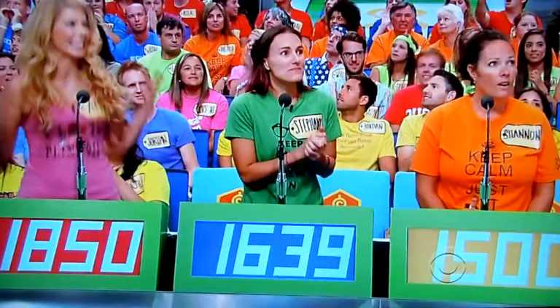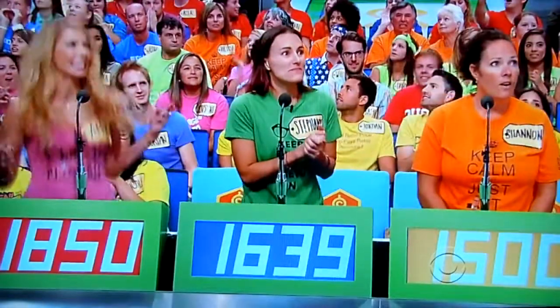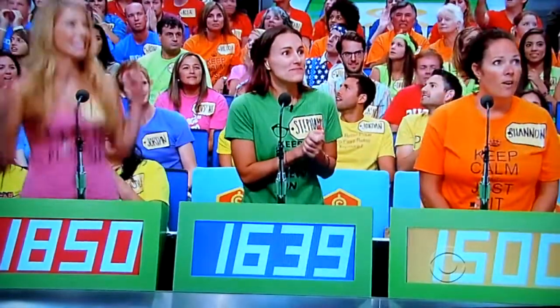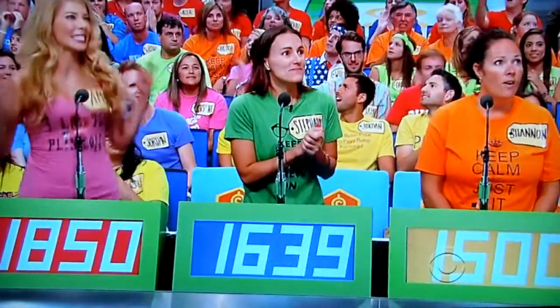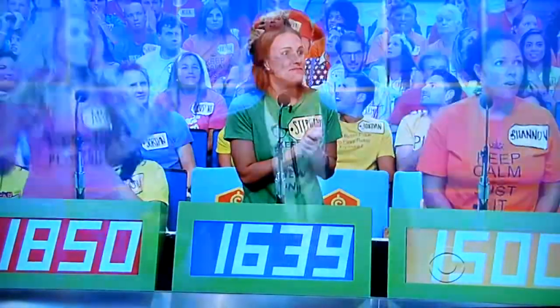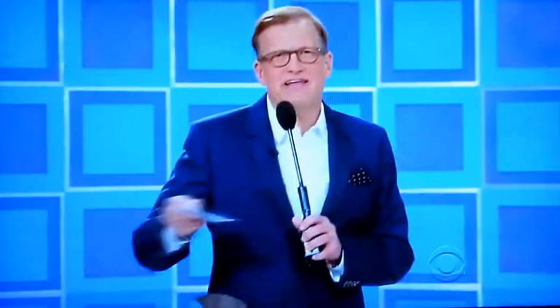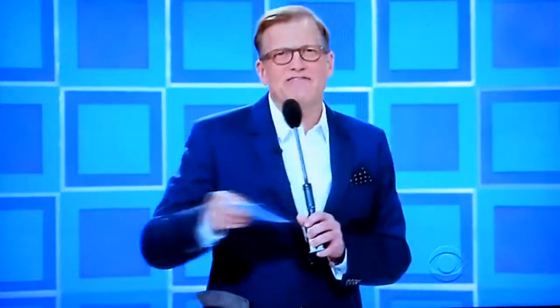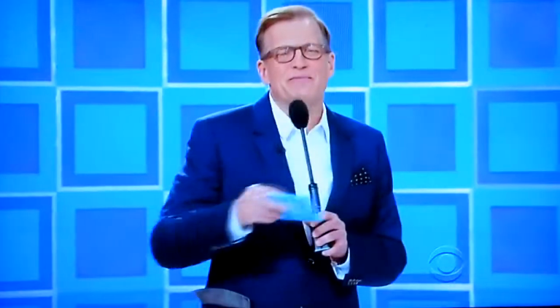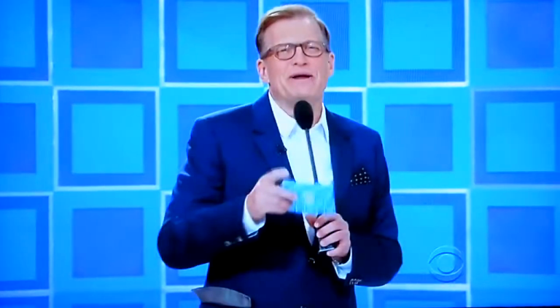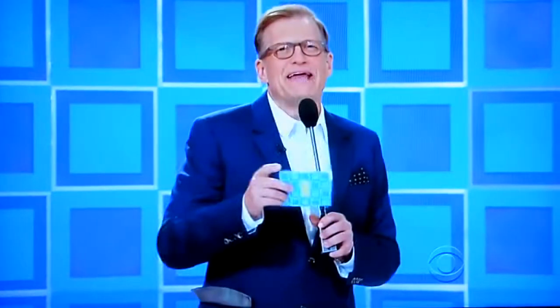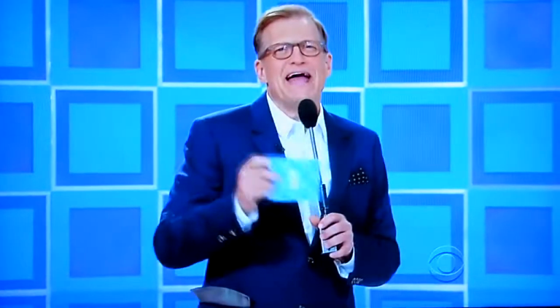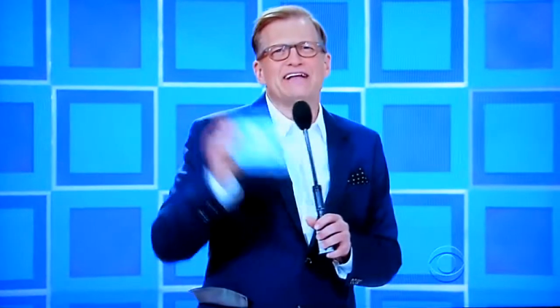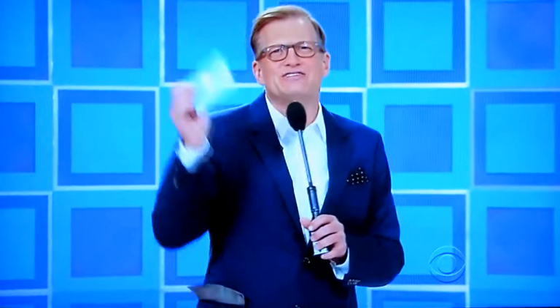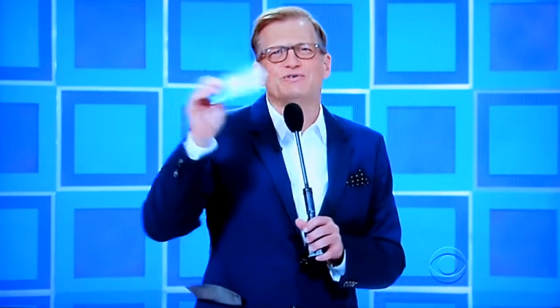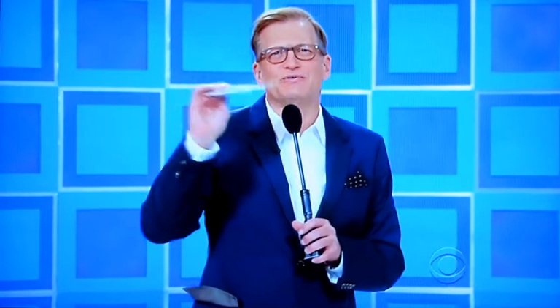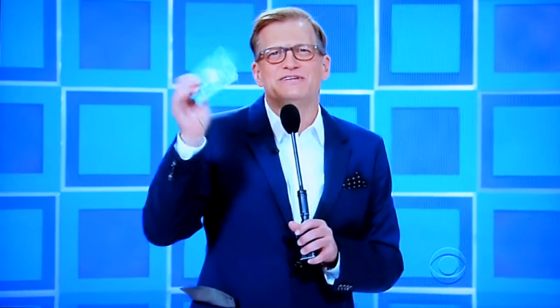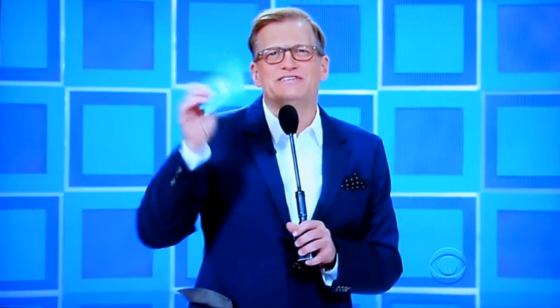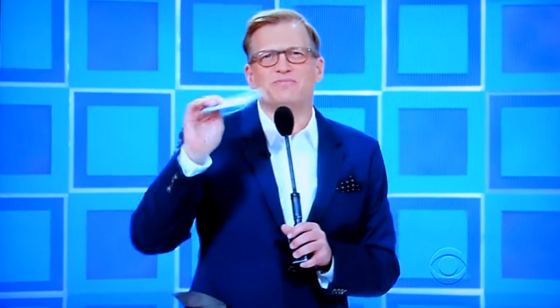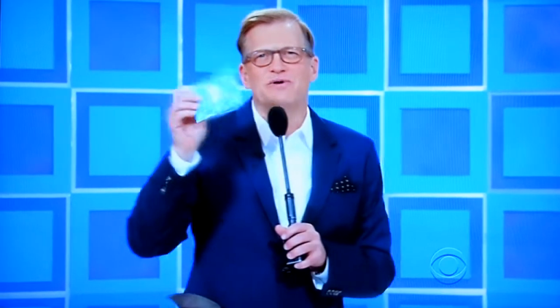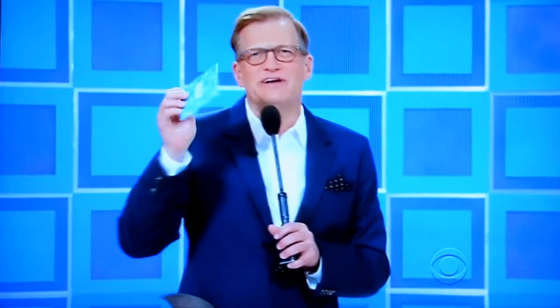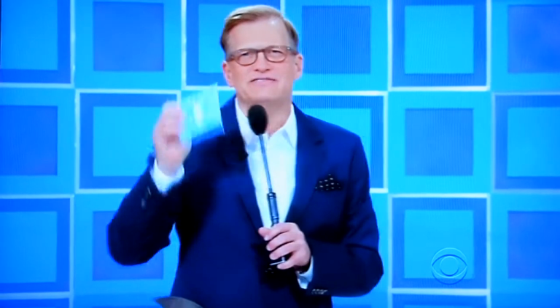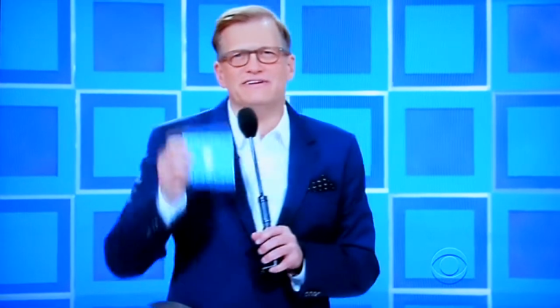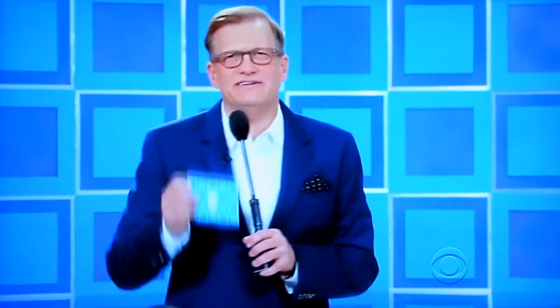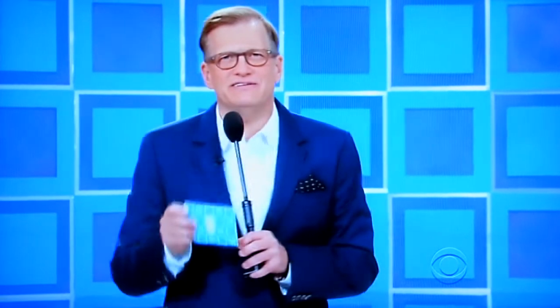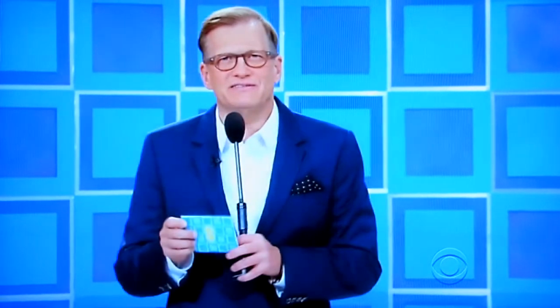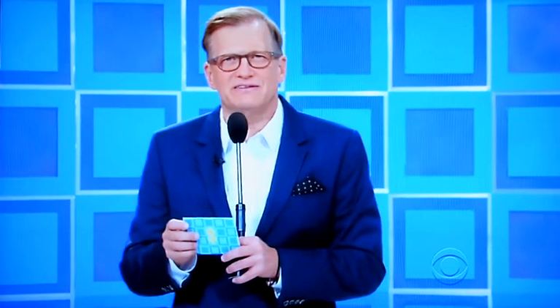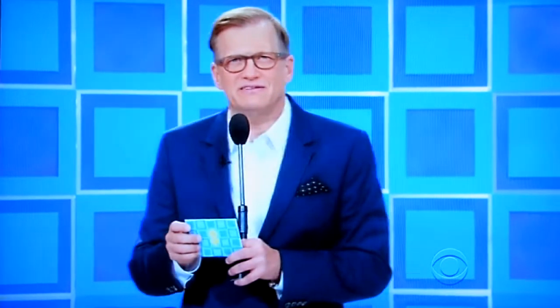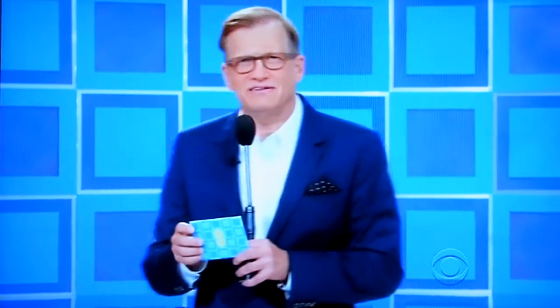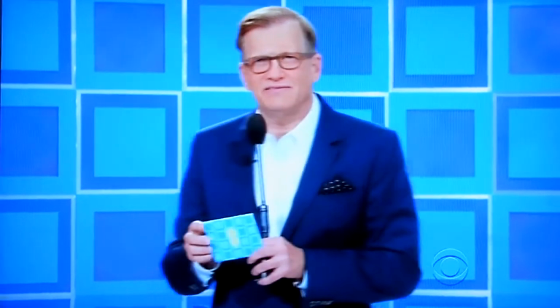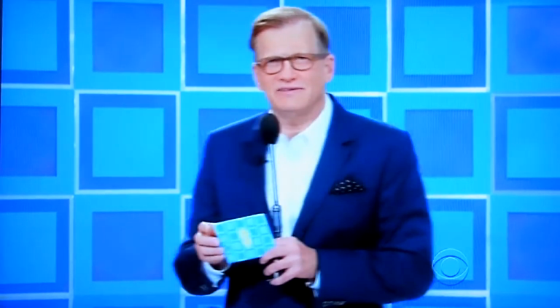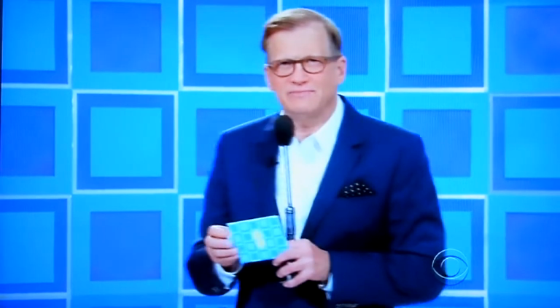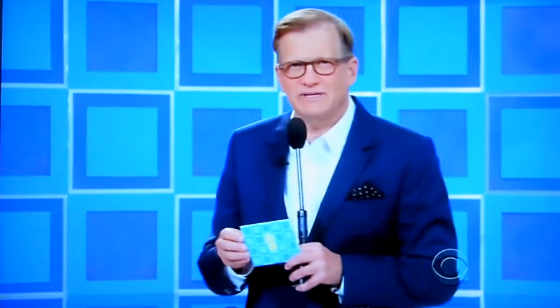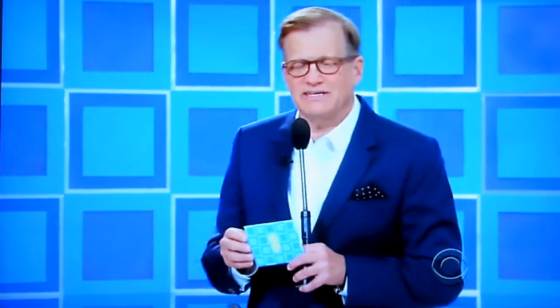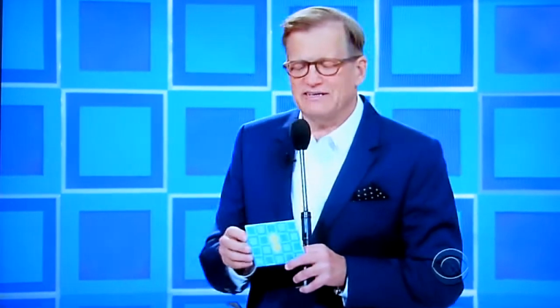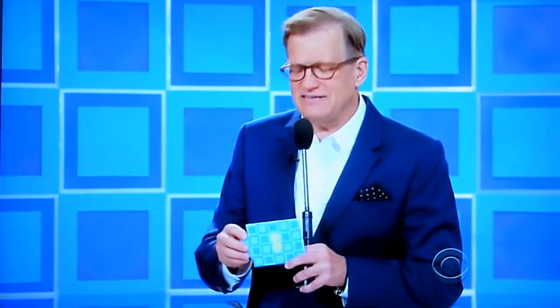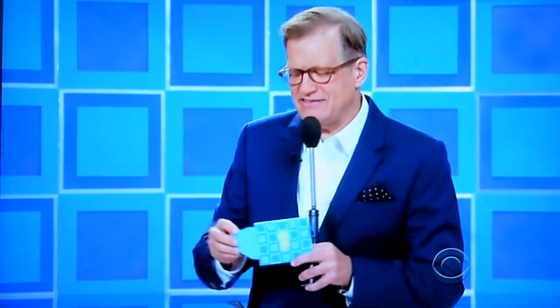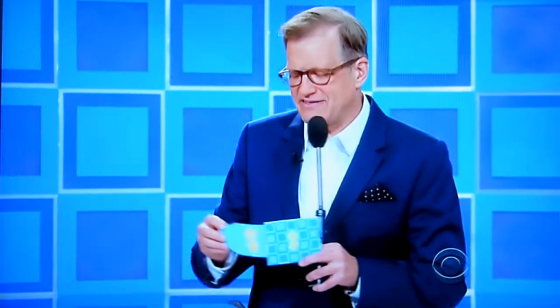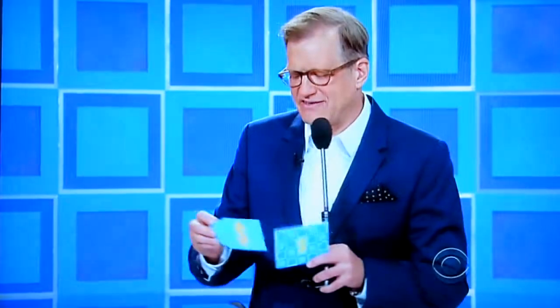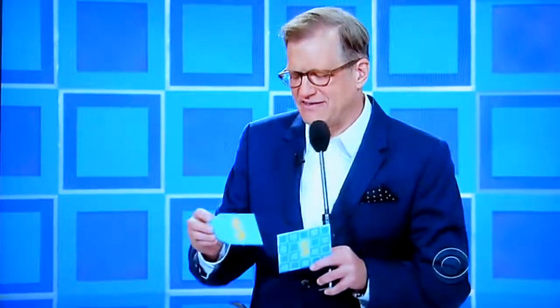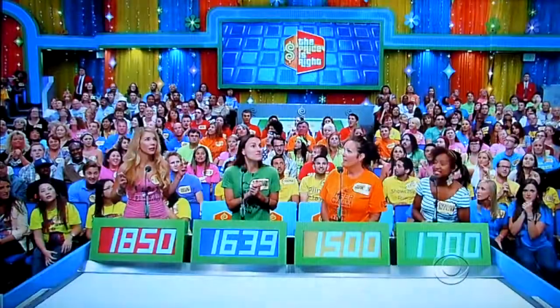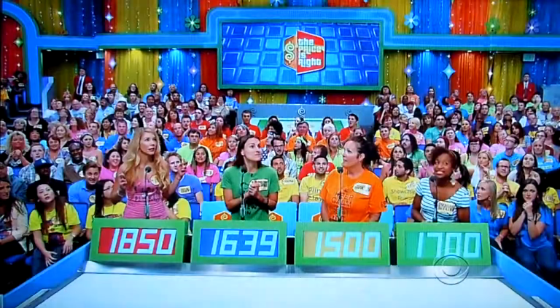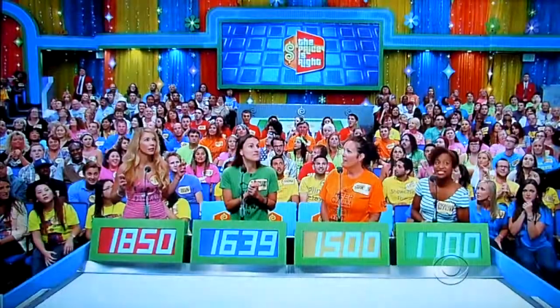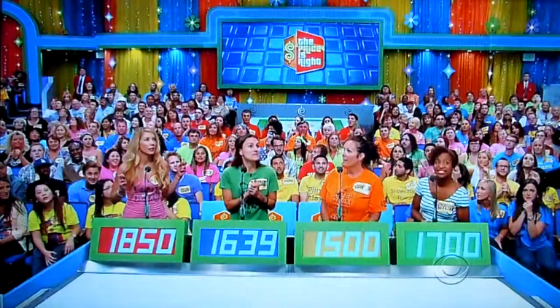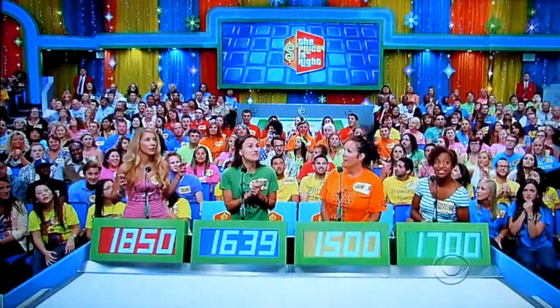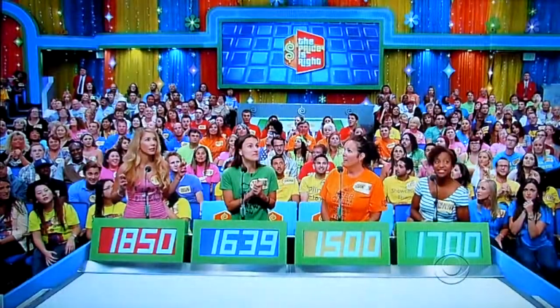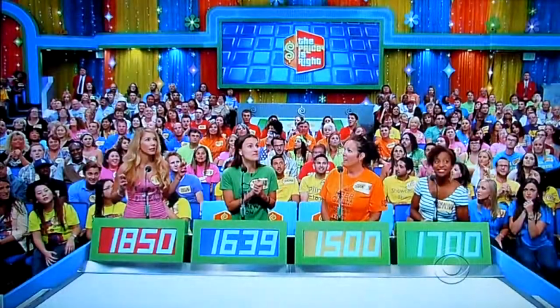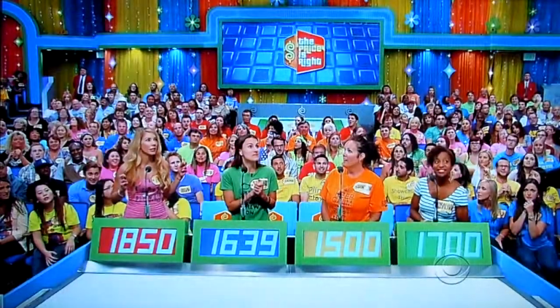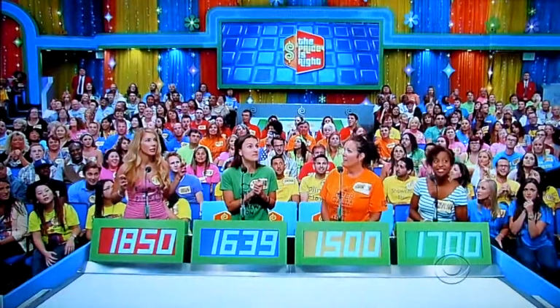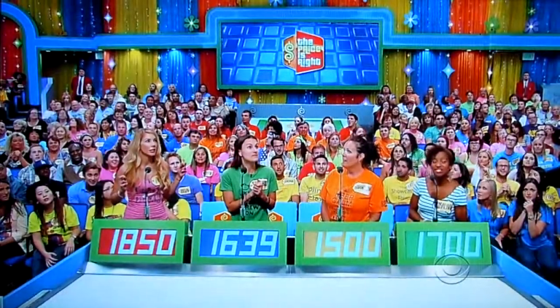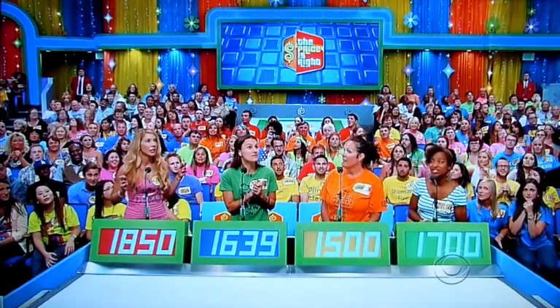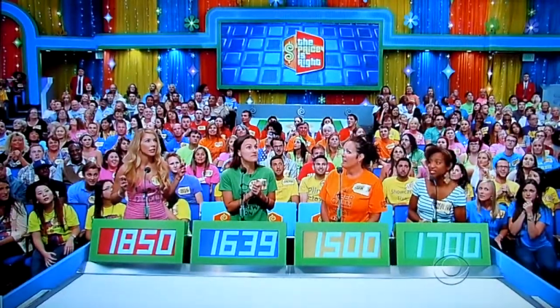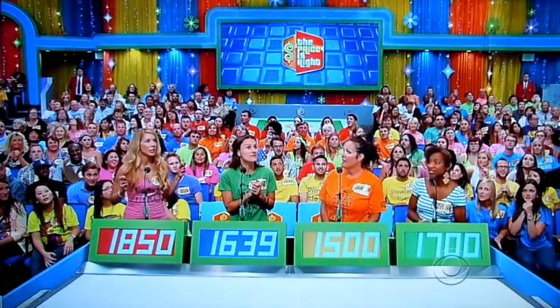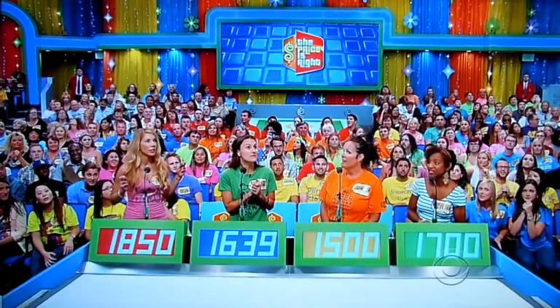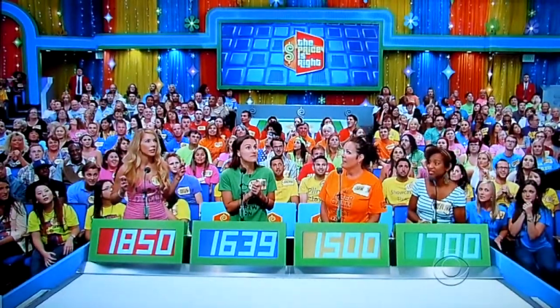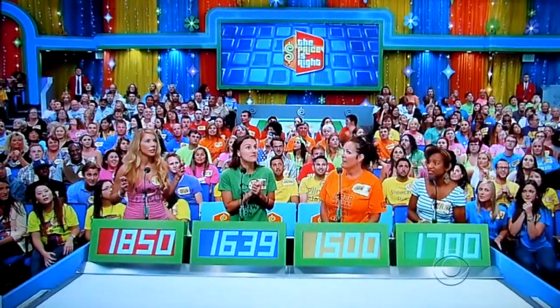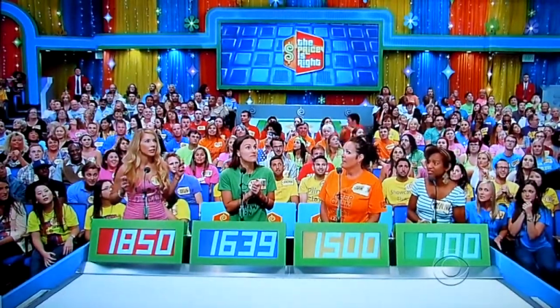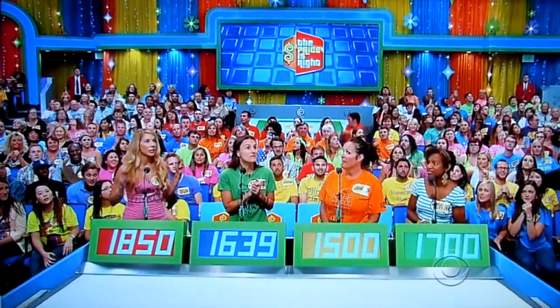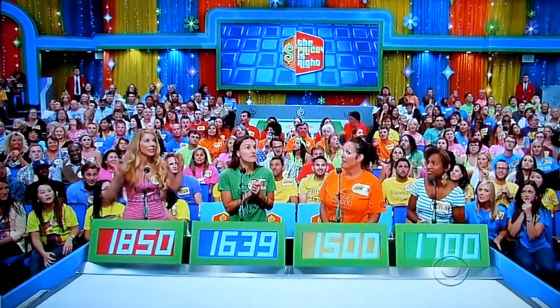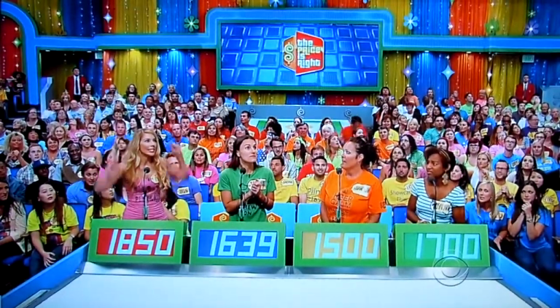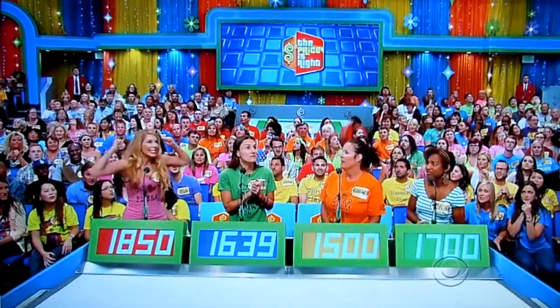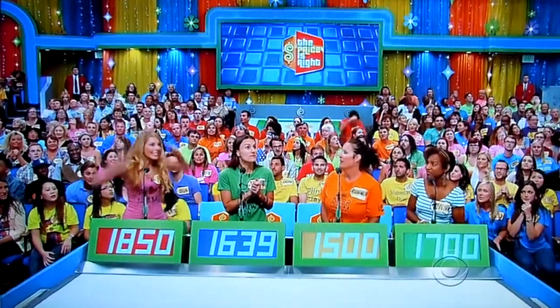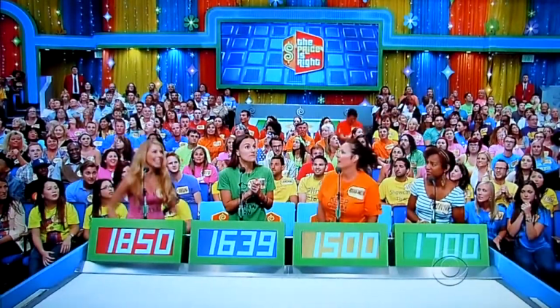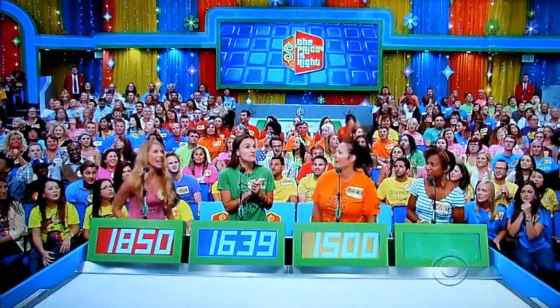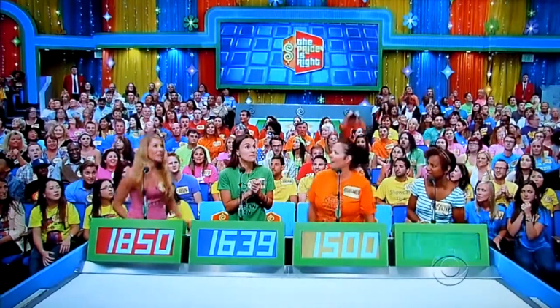Good luck, everybody. Actual retail price right here is $1,768.